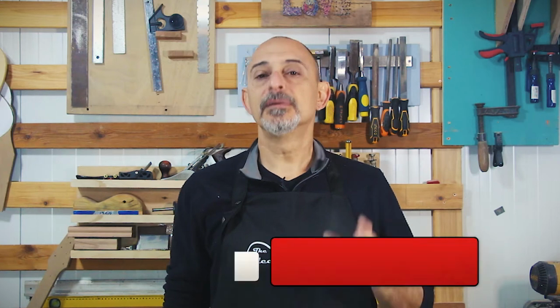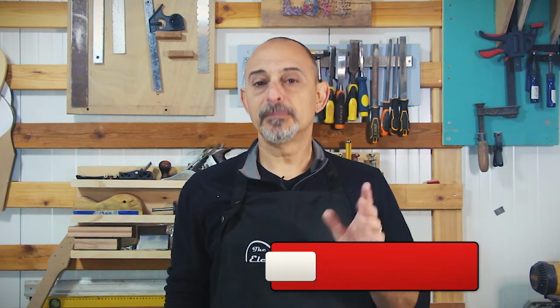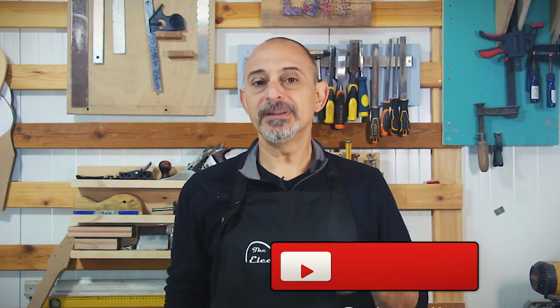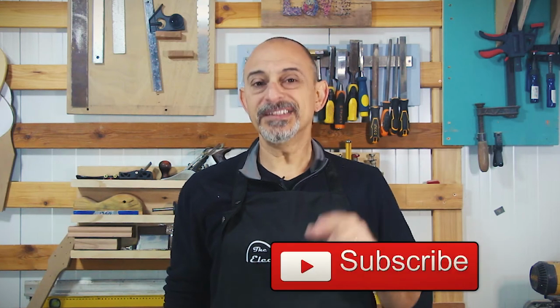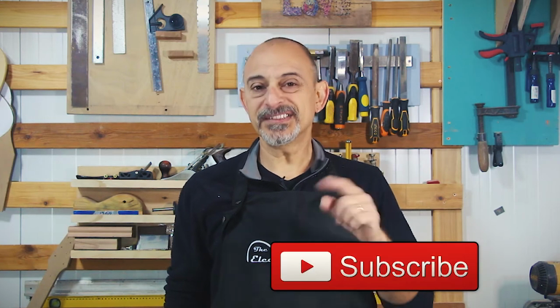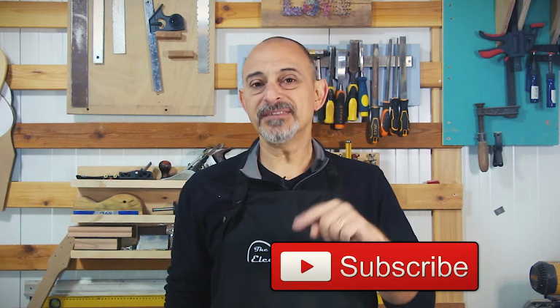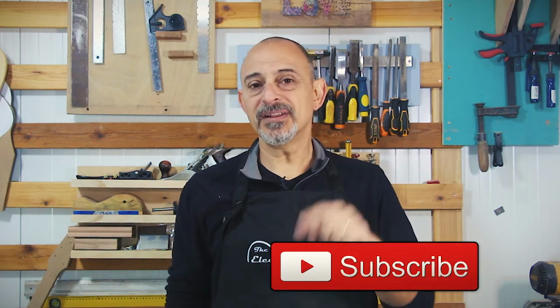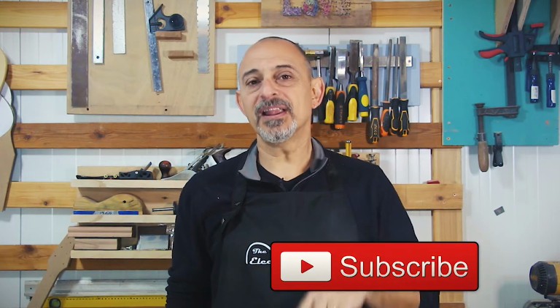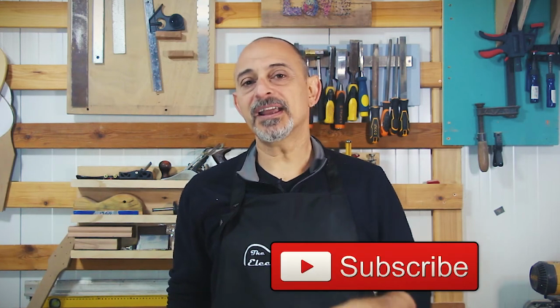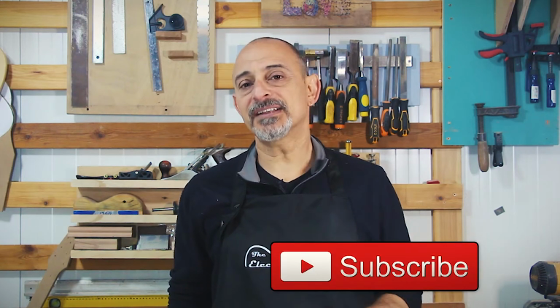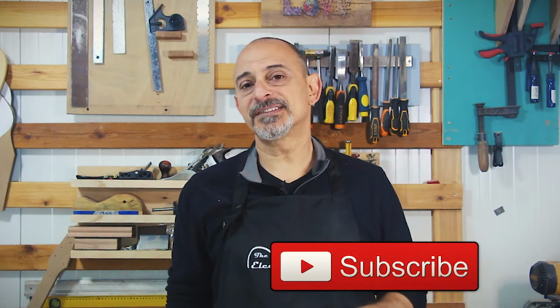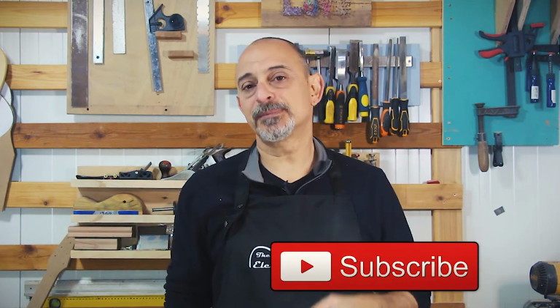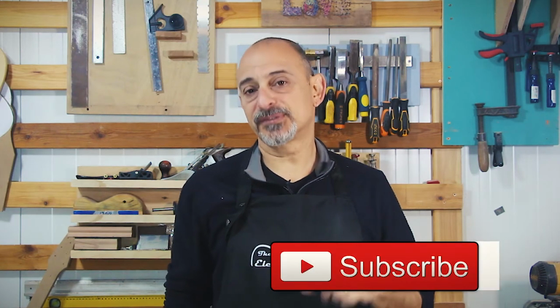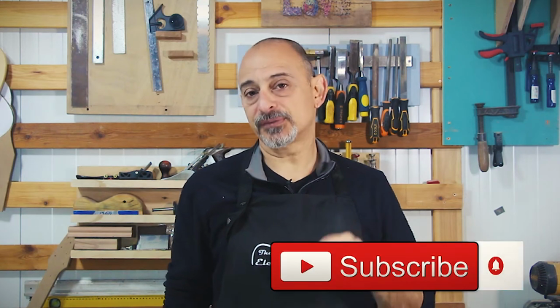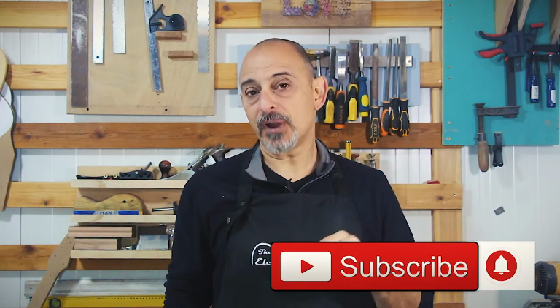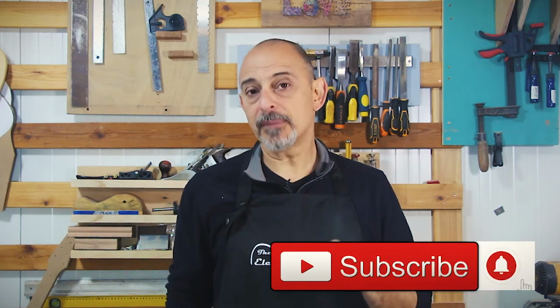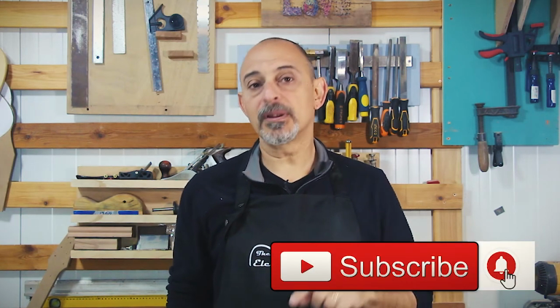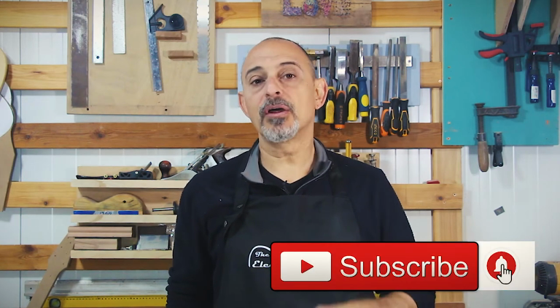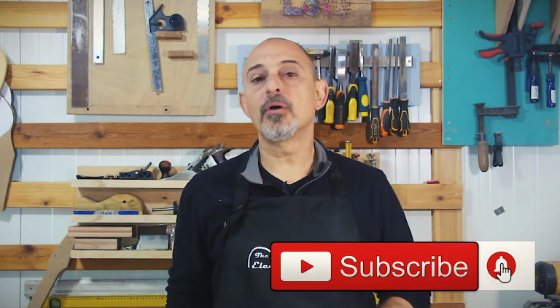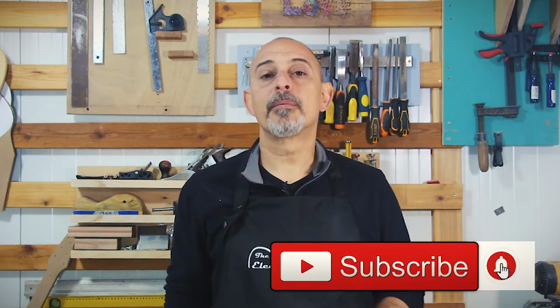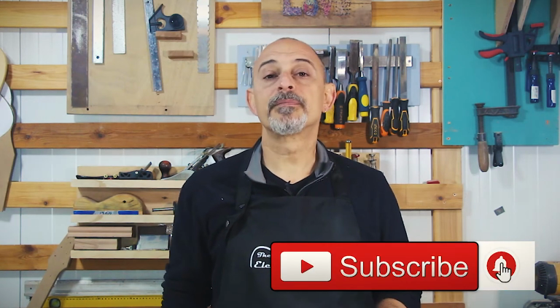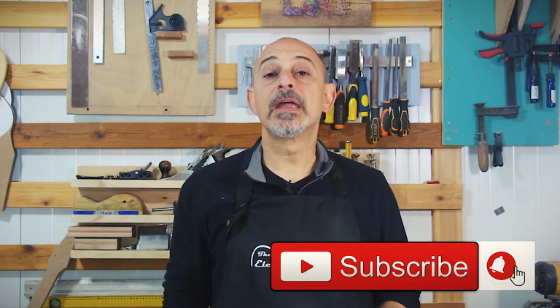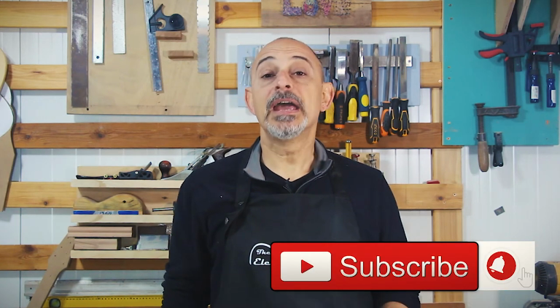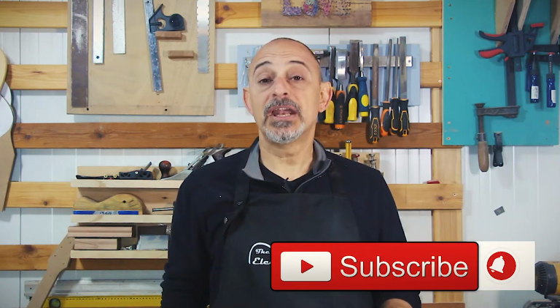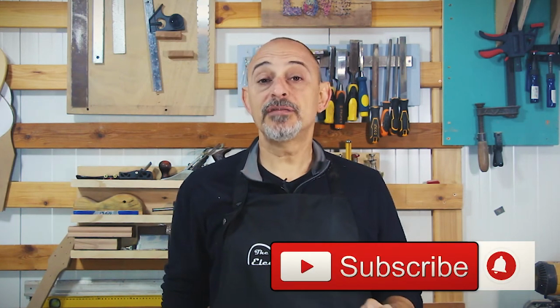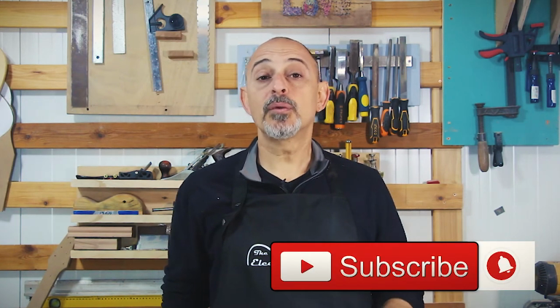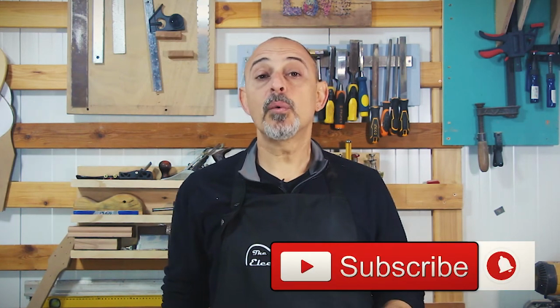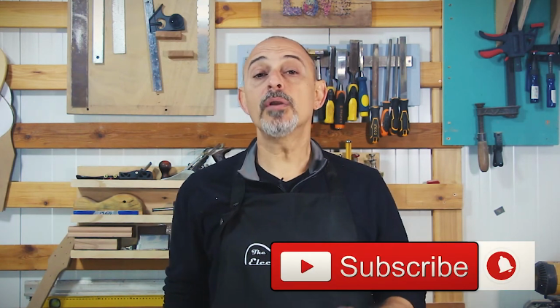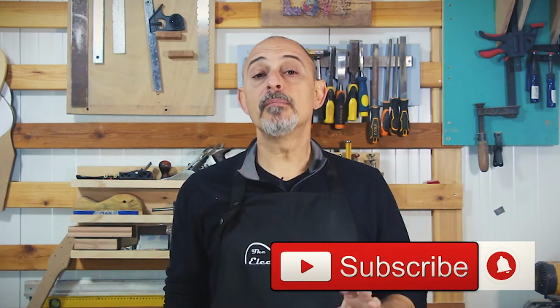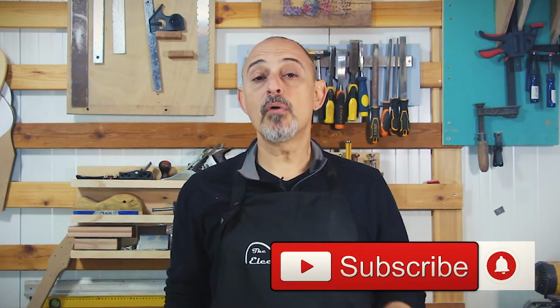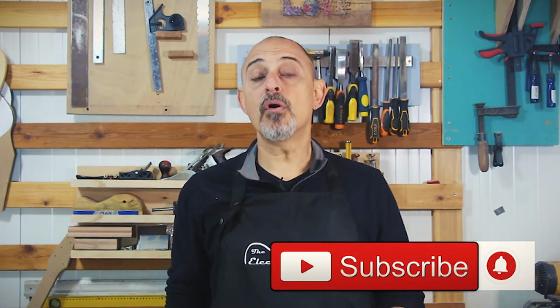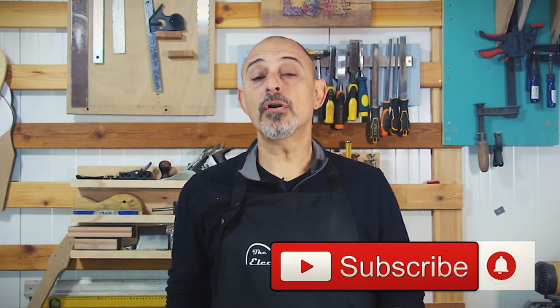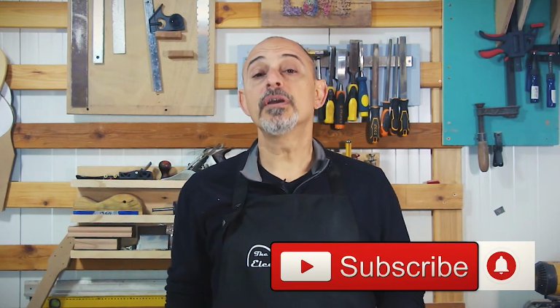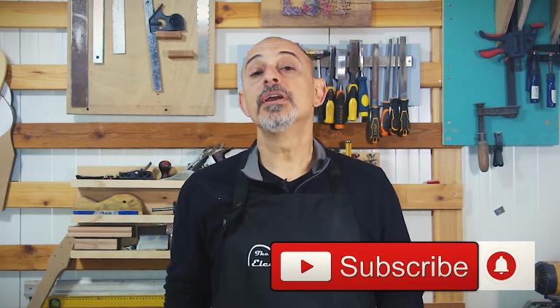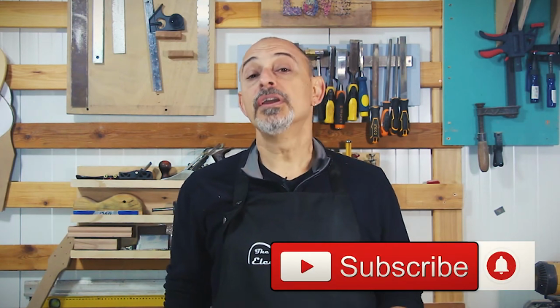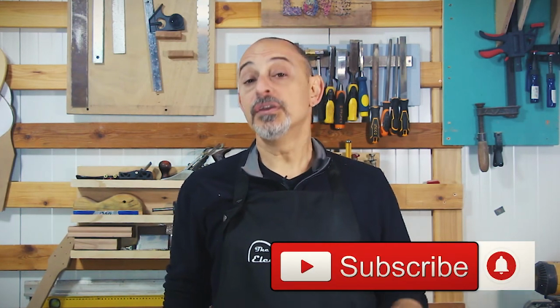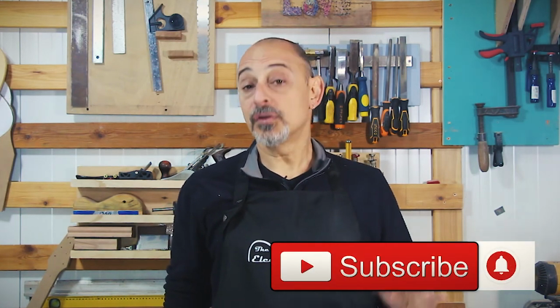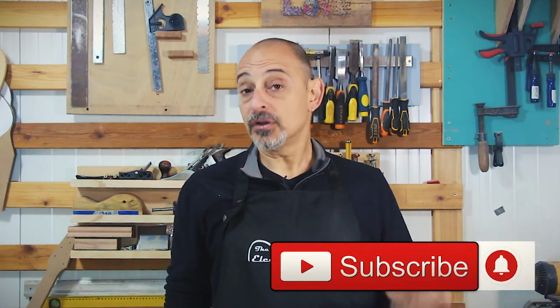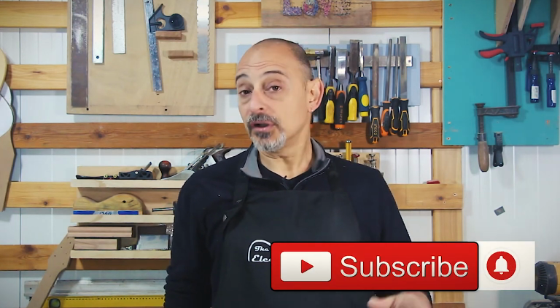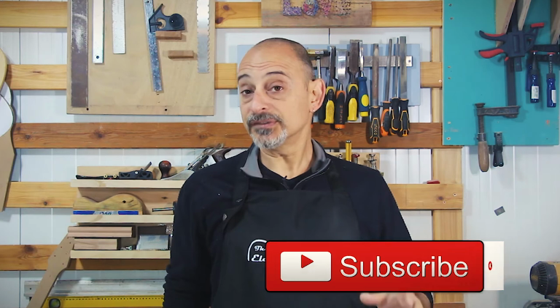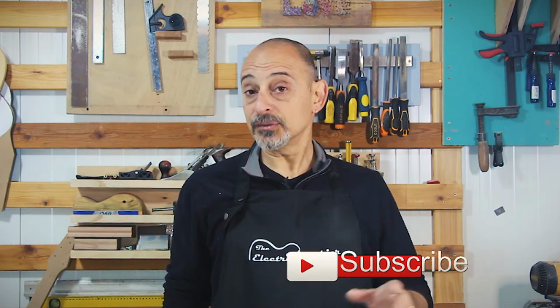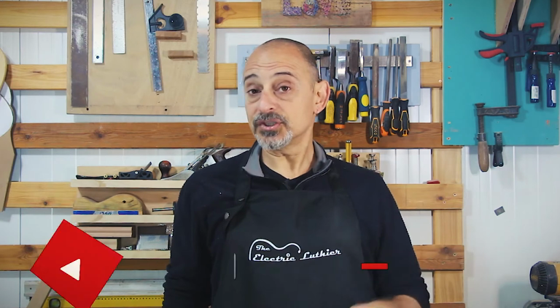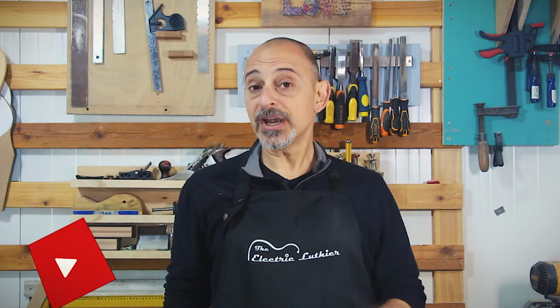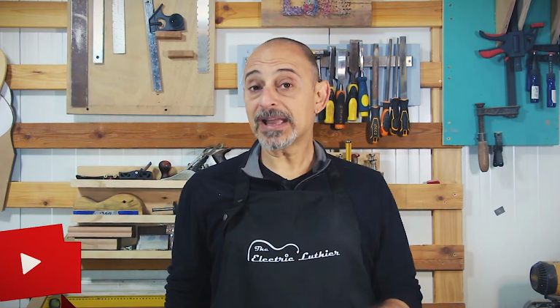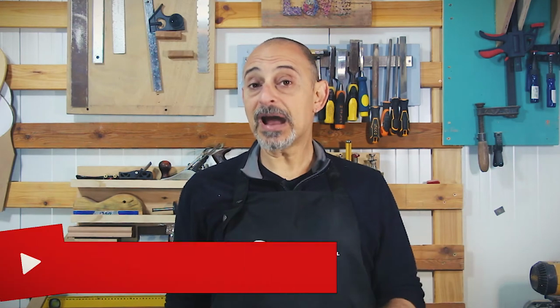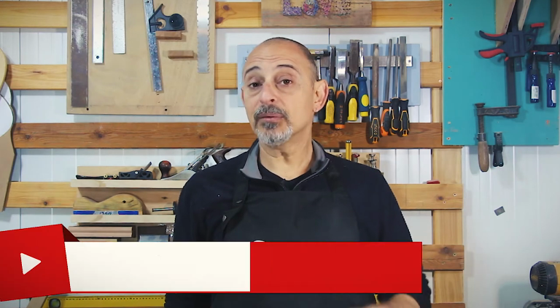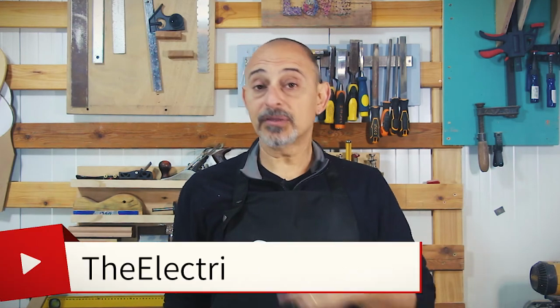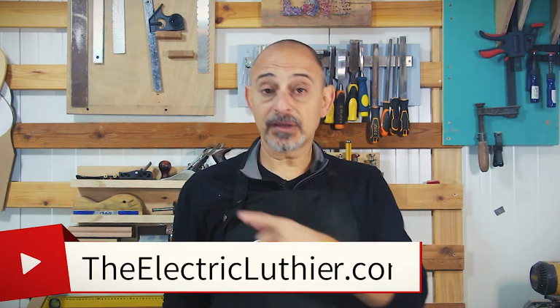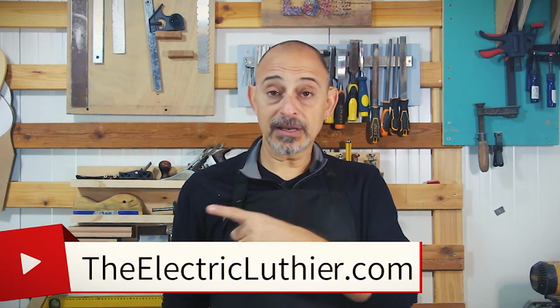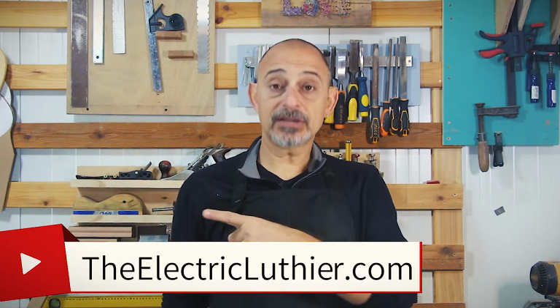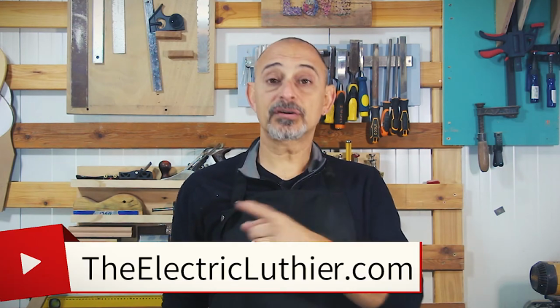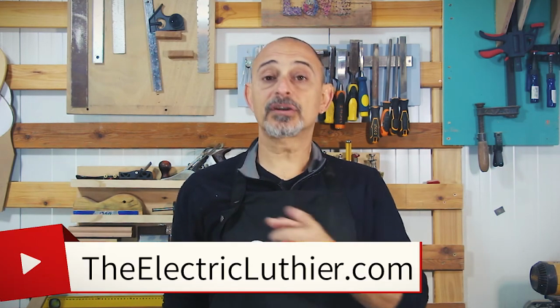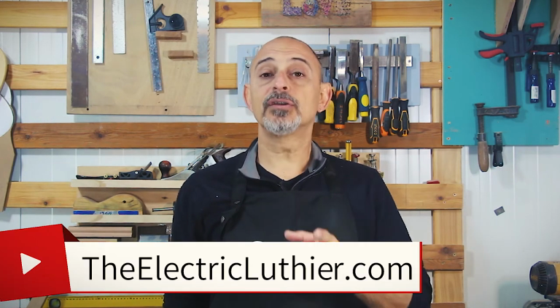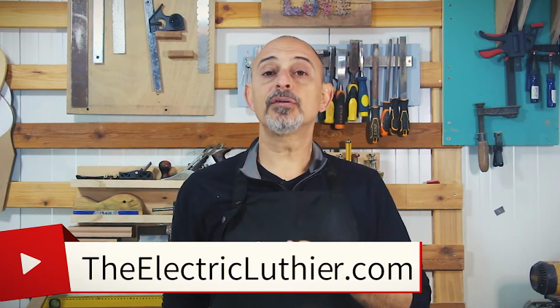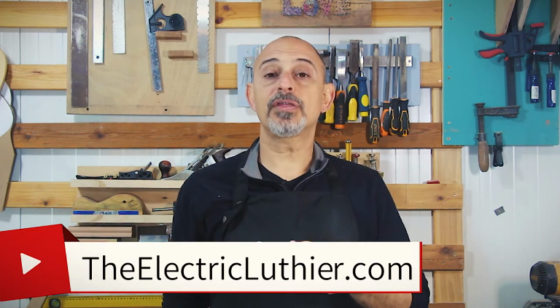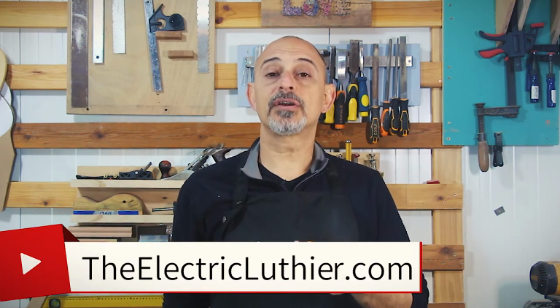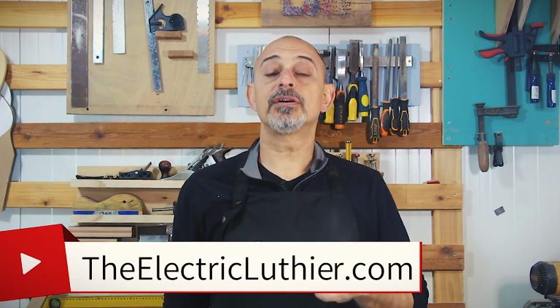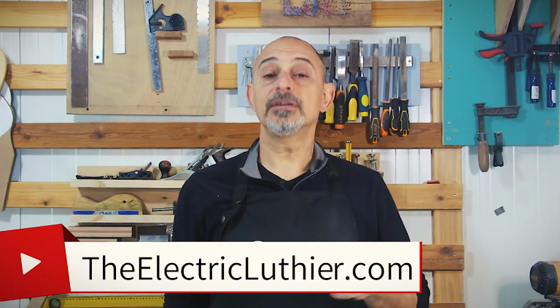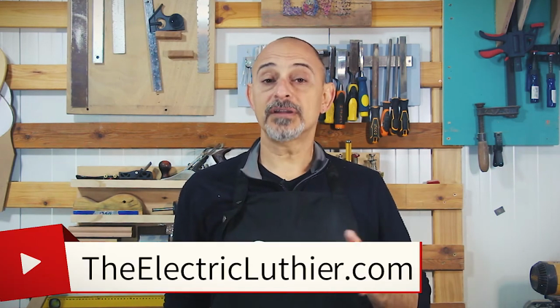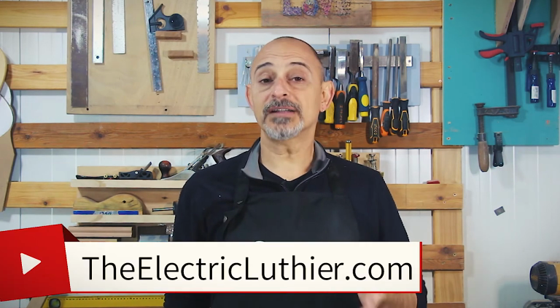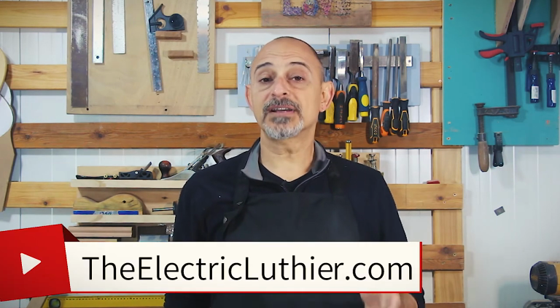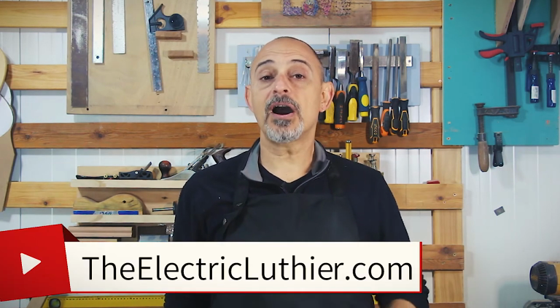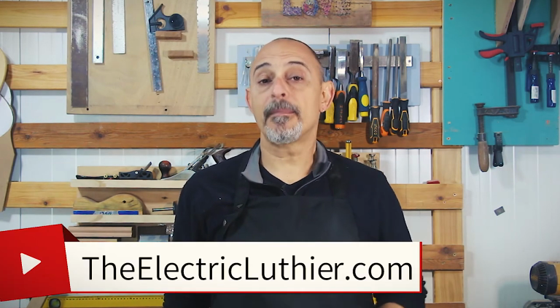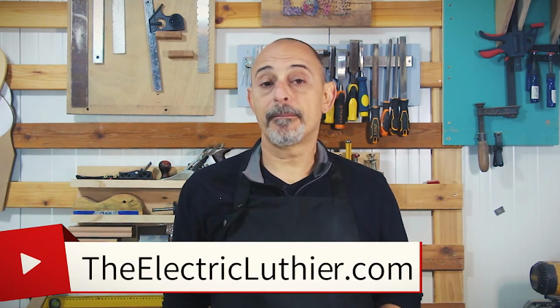If you like this type of content, please give a like and subscribe below. And if you want more, you can also check out theelectricluthier.com.